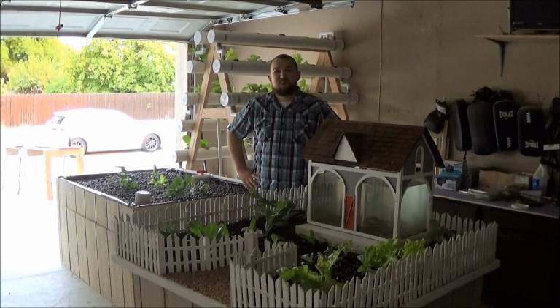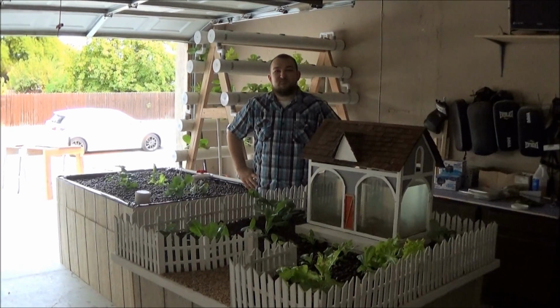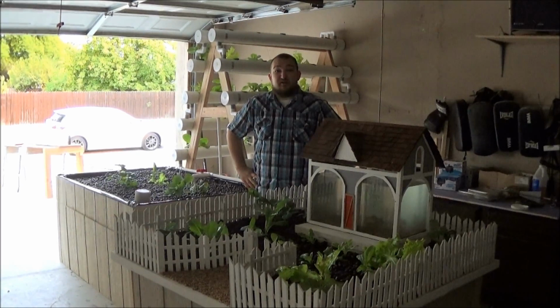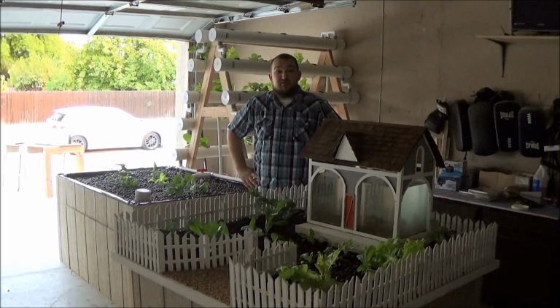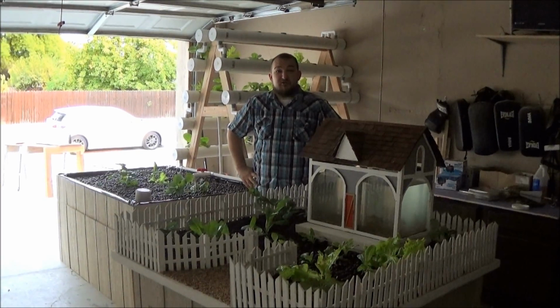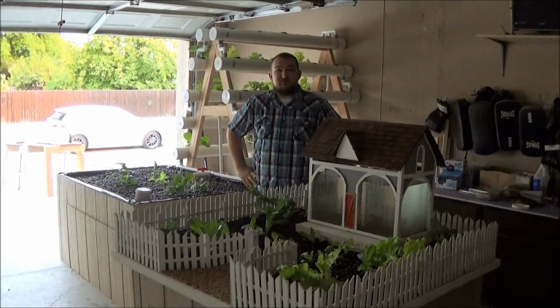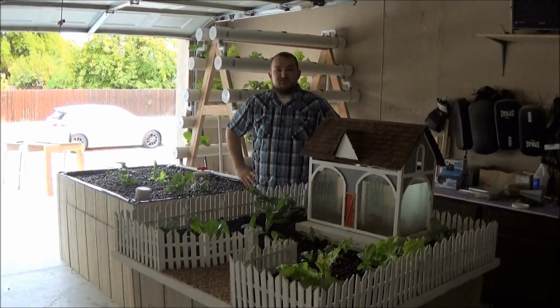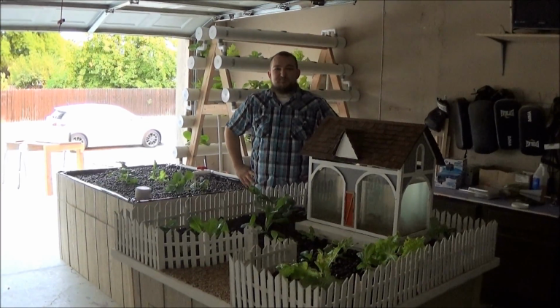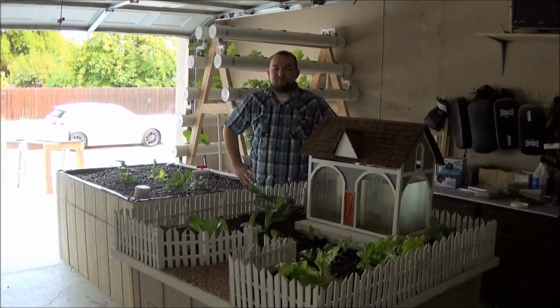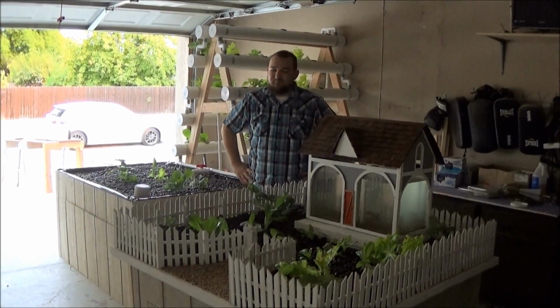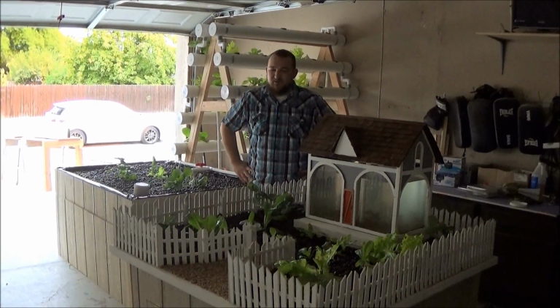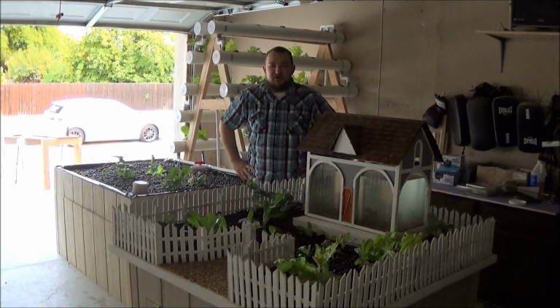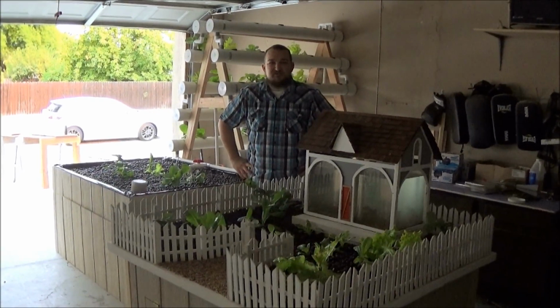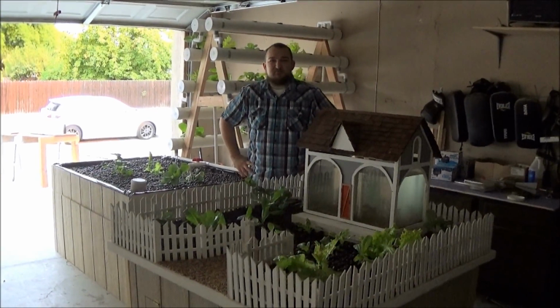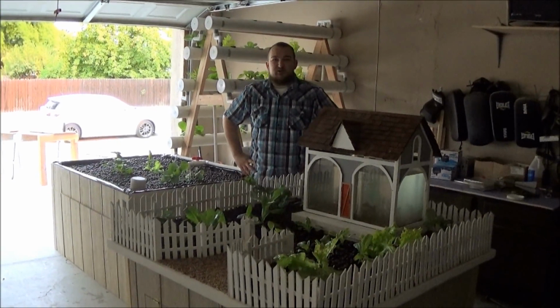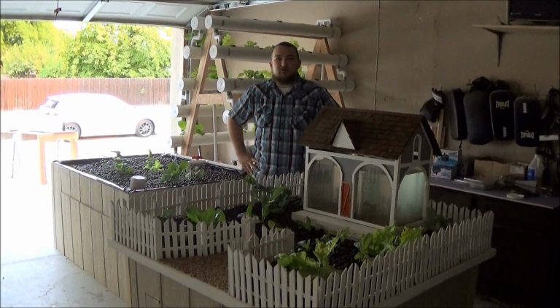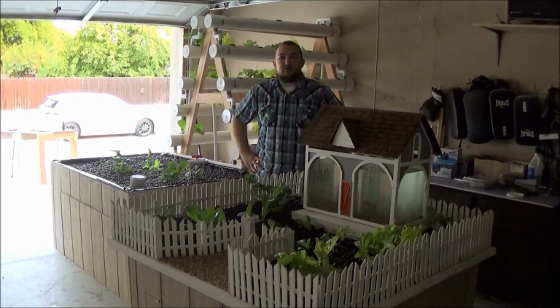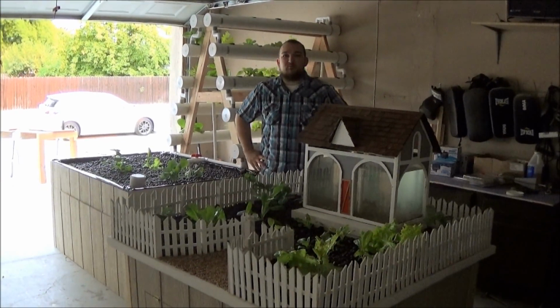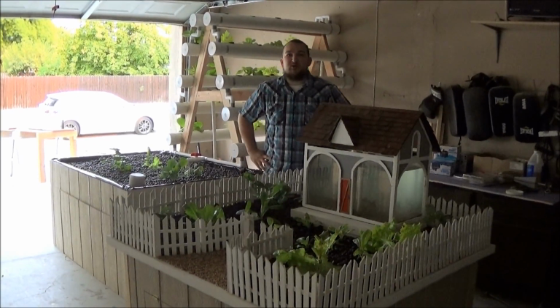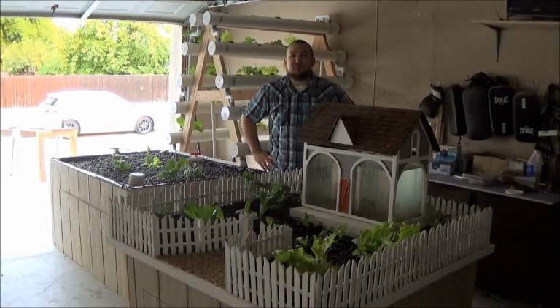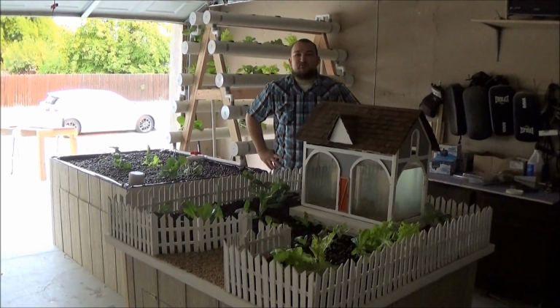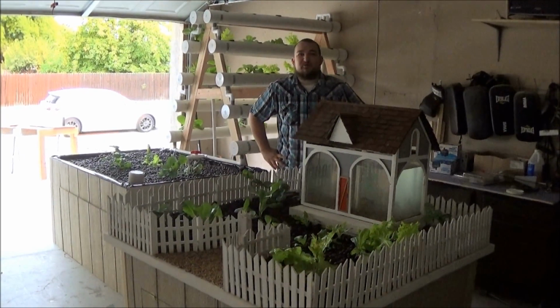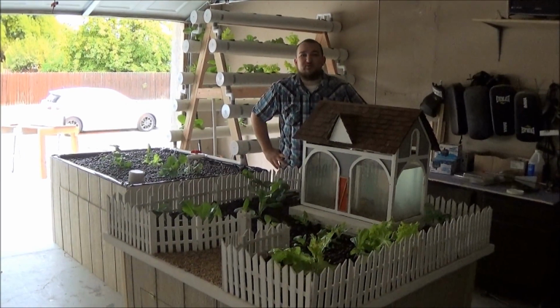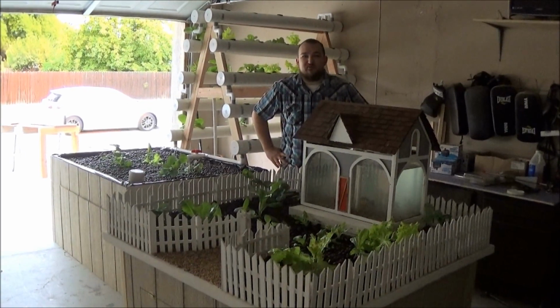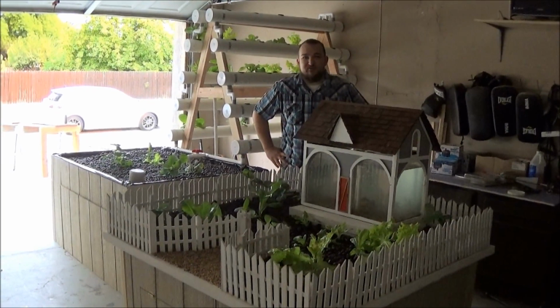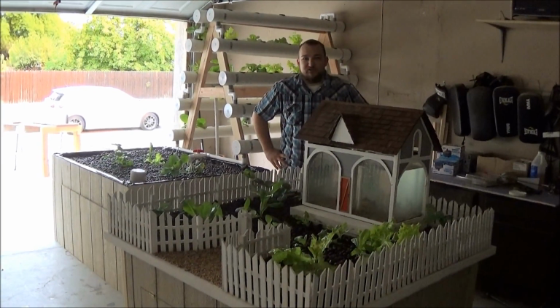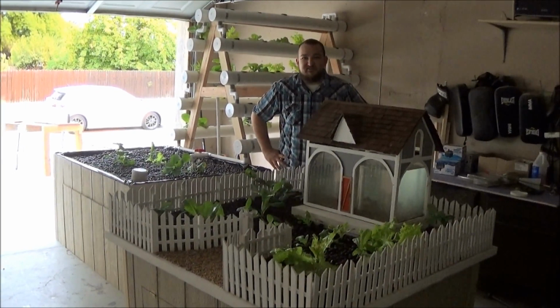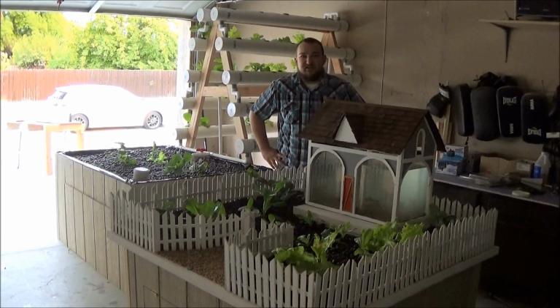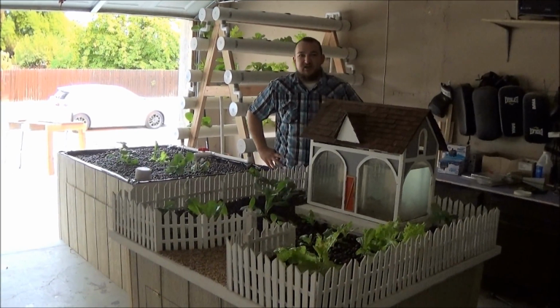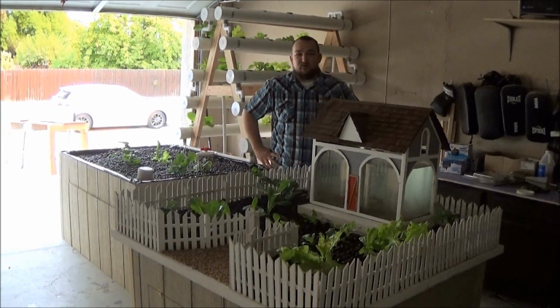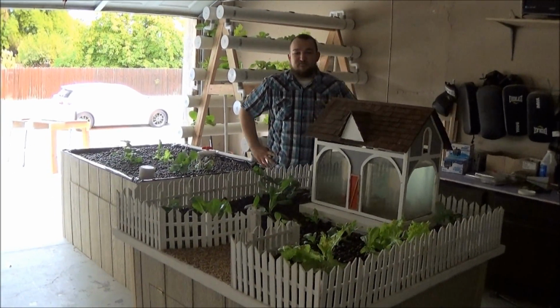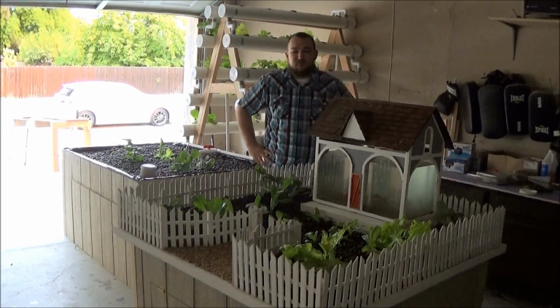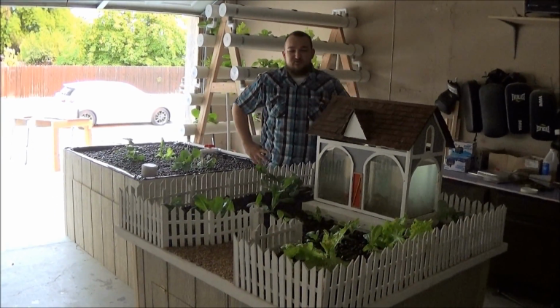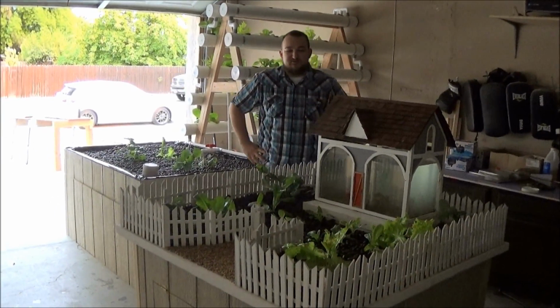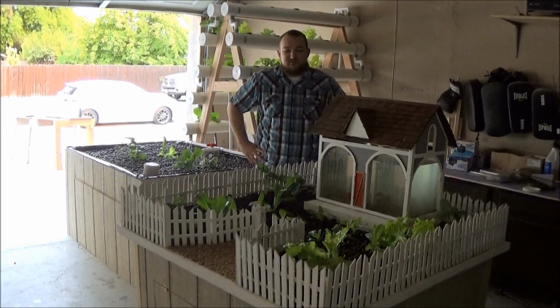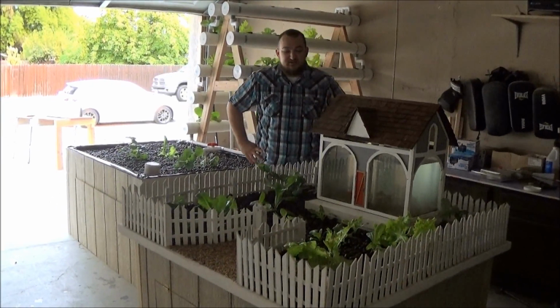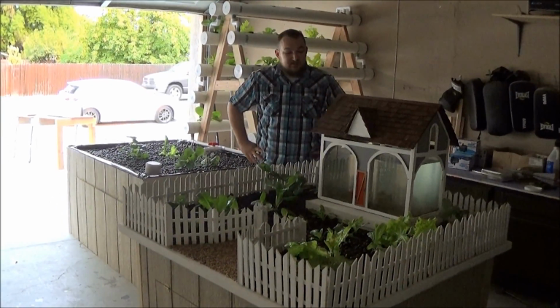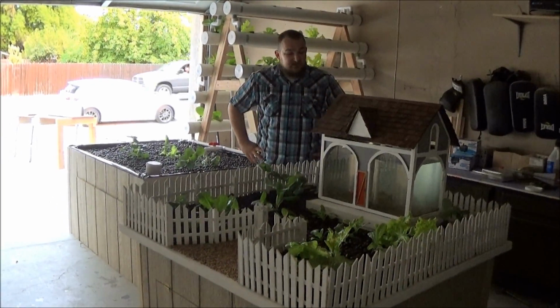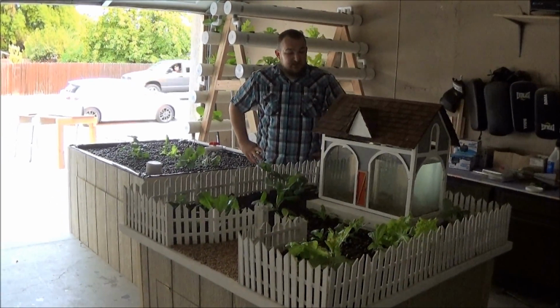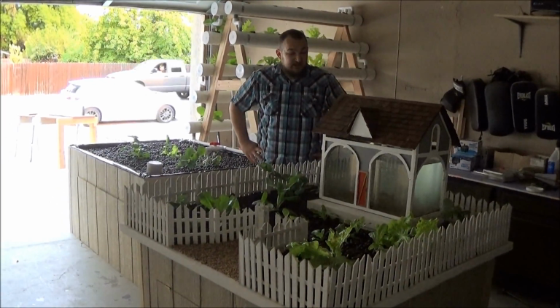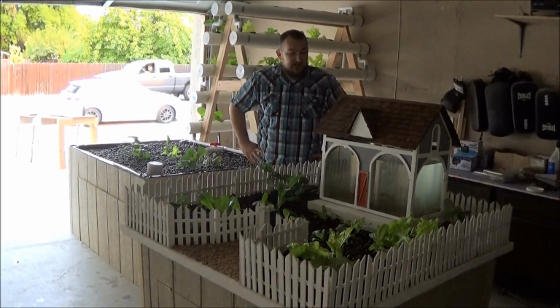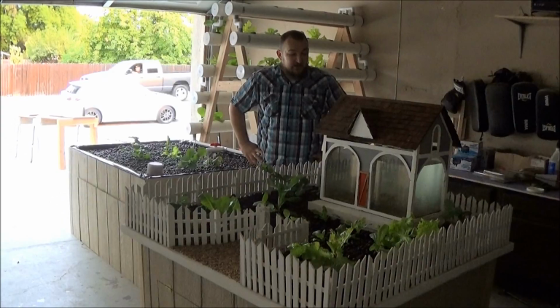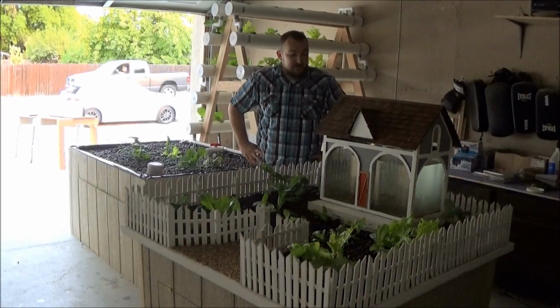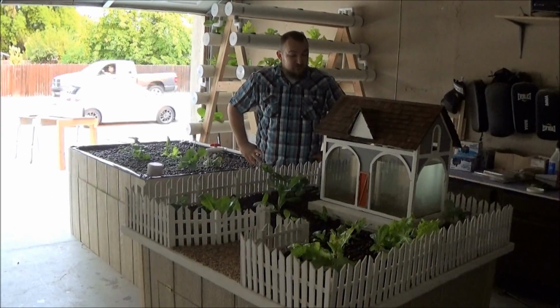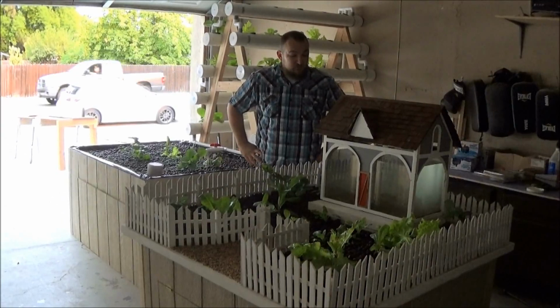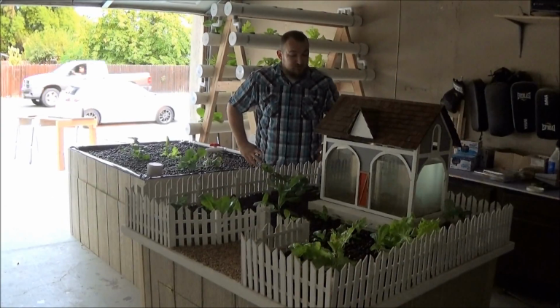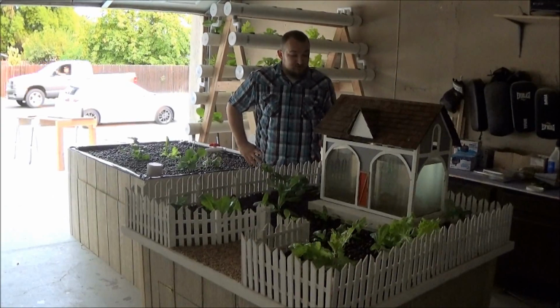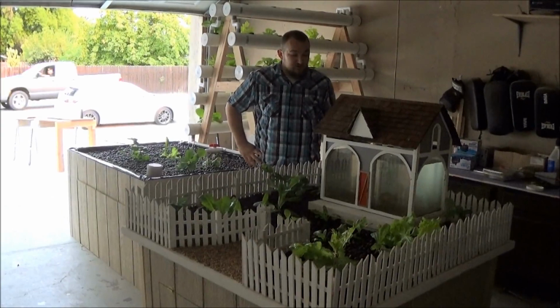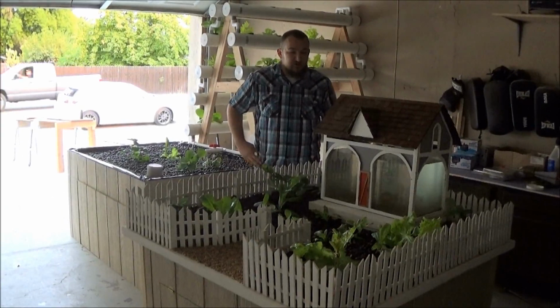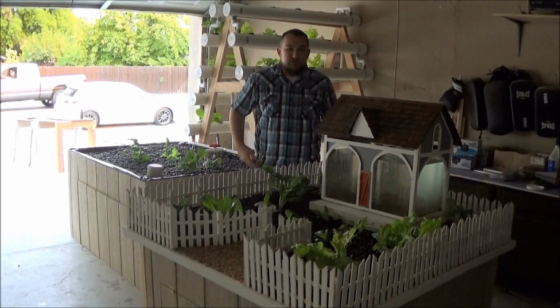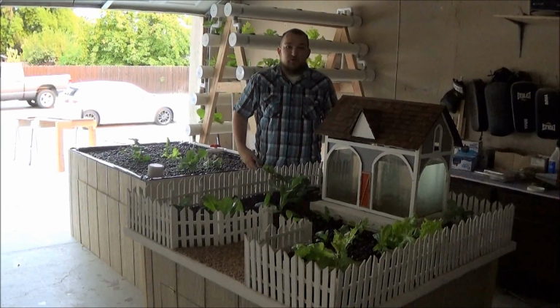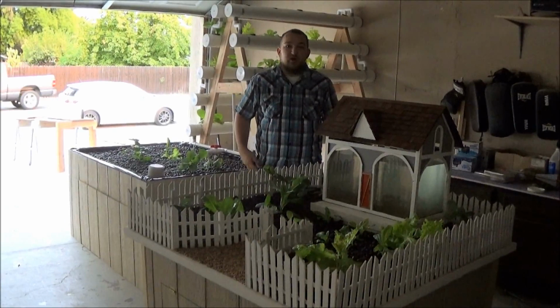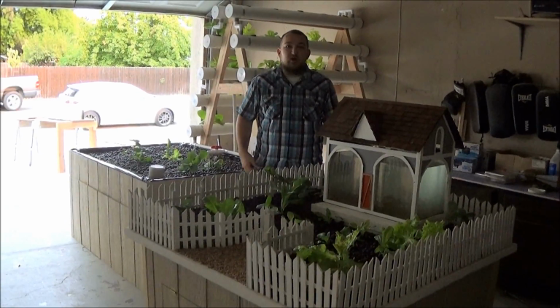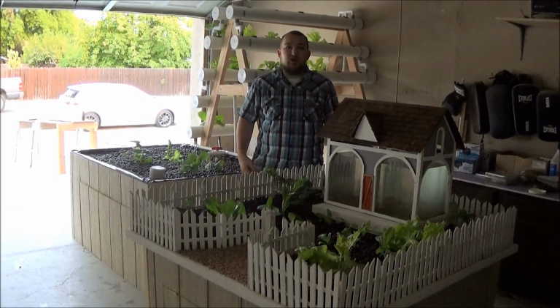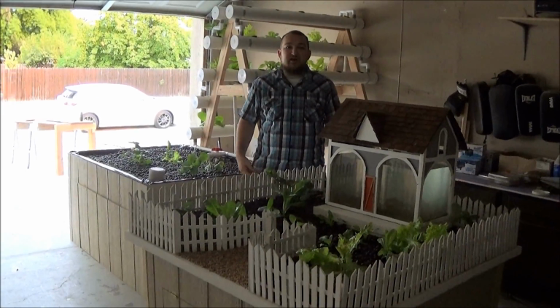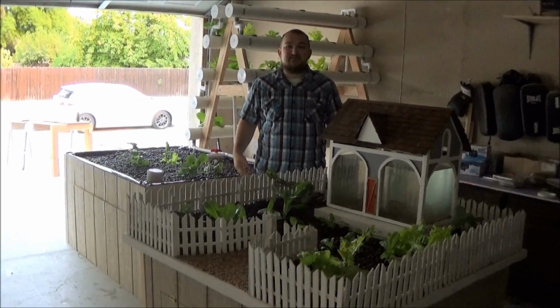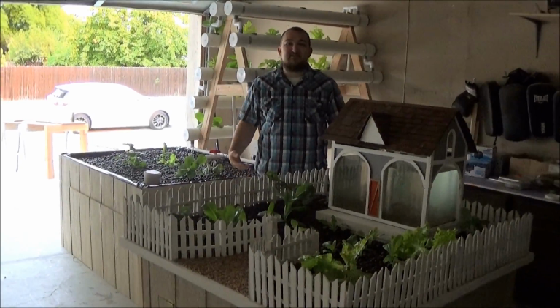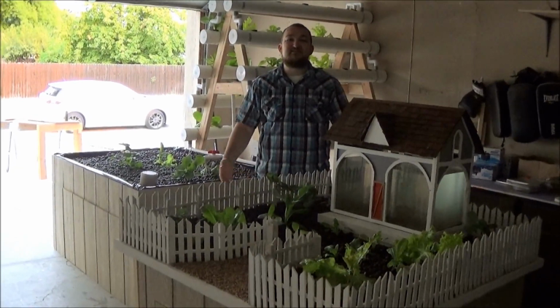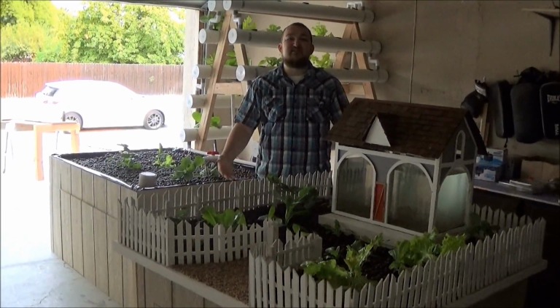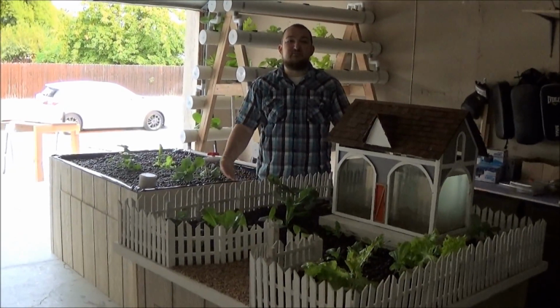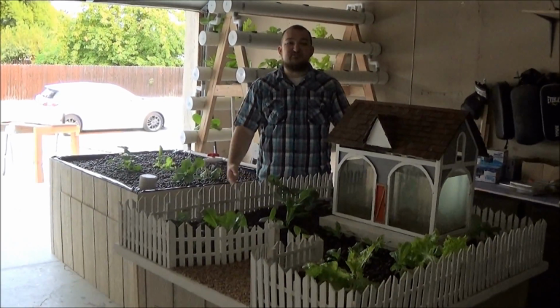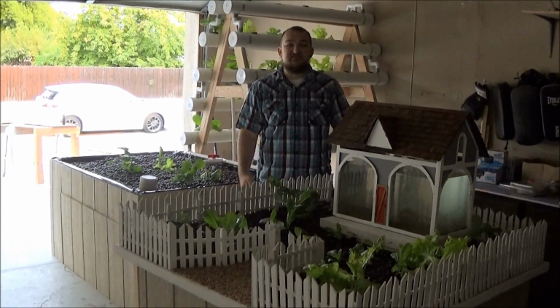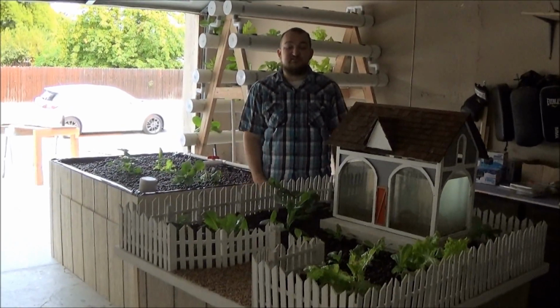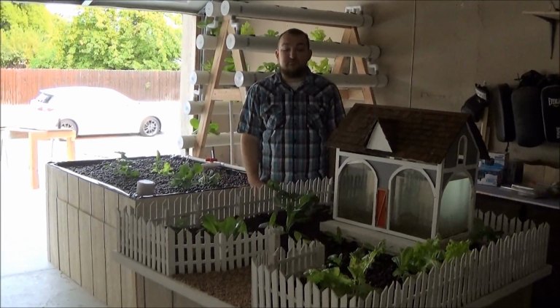Hey there YouTube, I'm Austin Bono. I'm also a member of Unitan Aquaponics, and I just wanted to show you our Ideascape system.